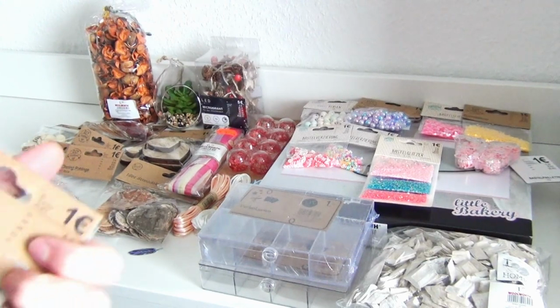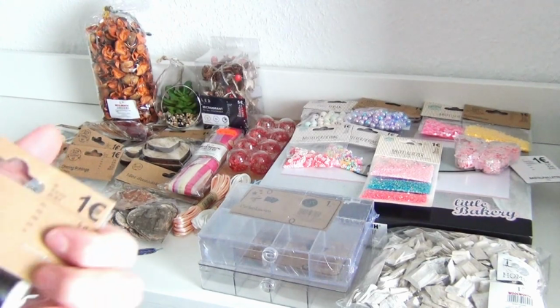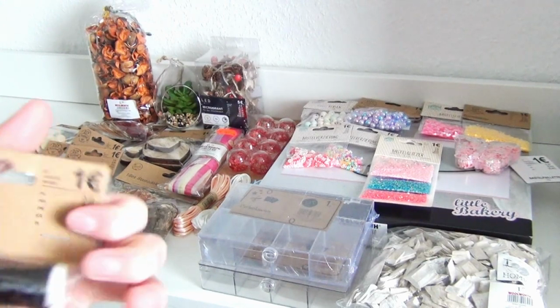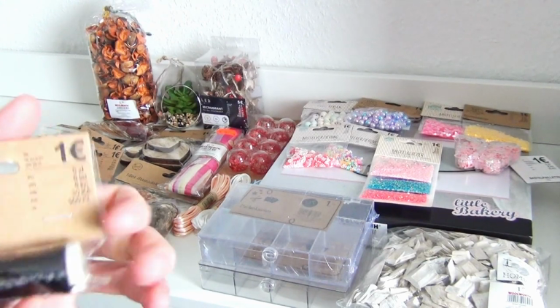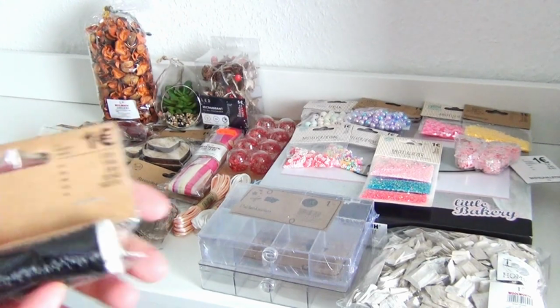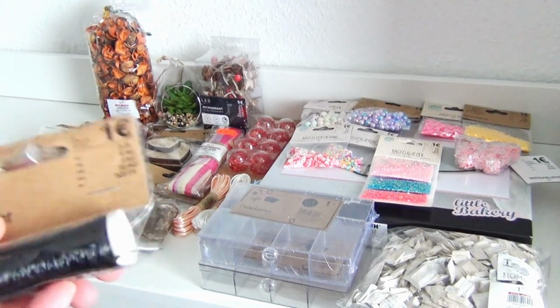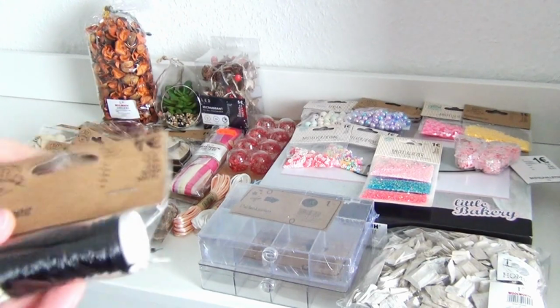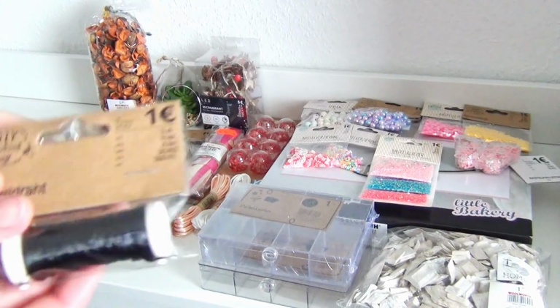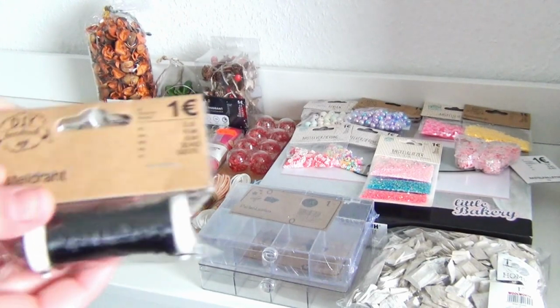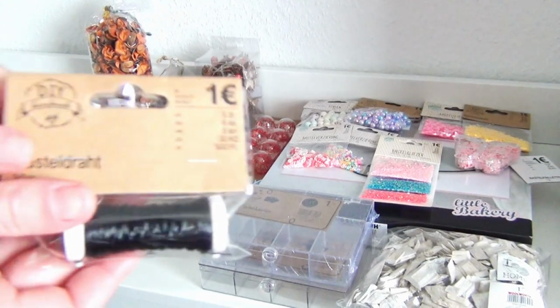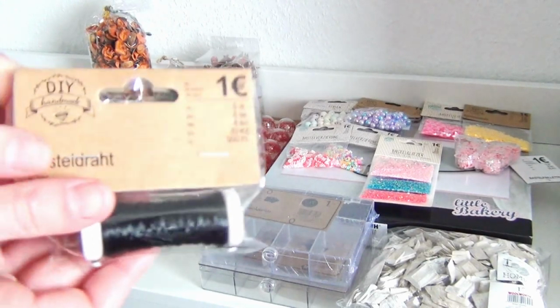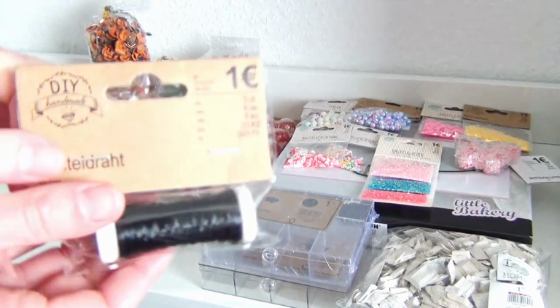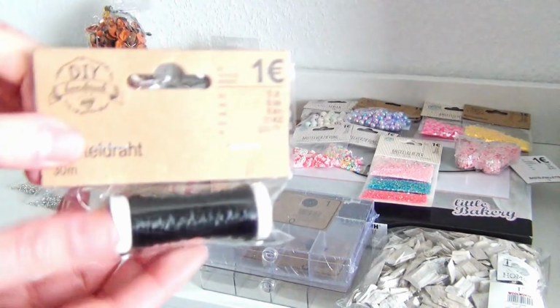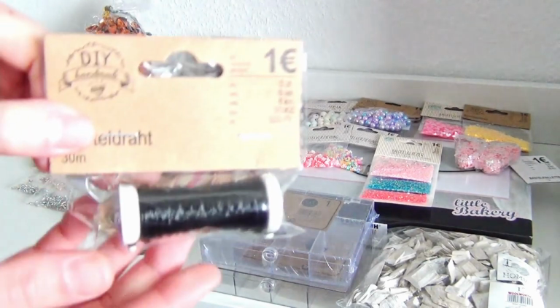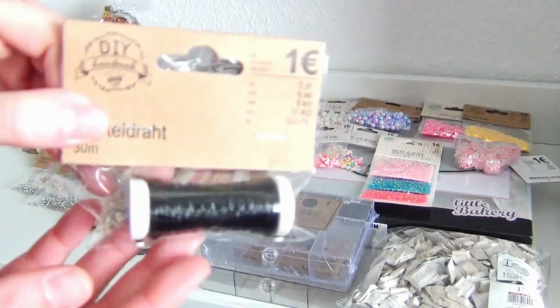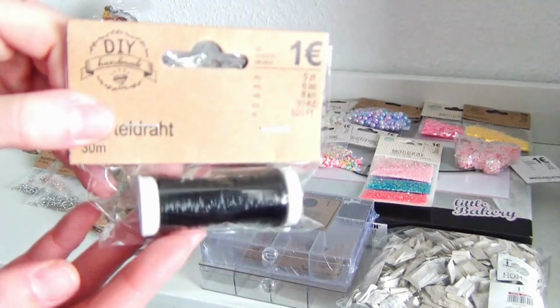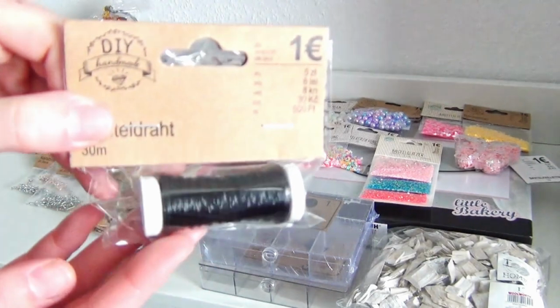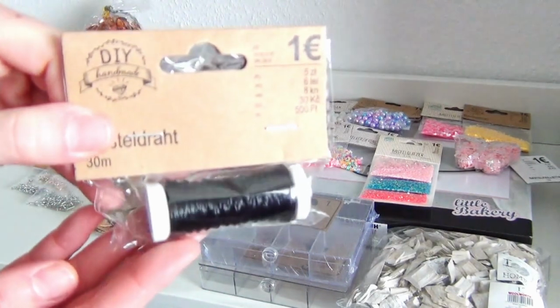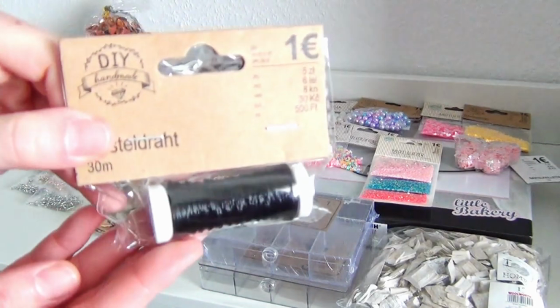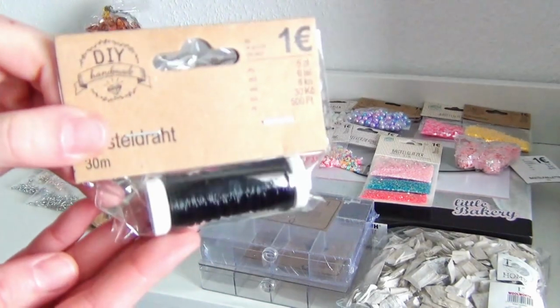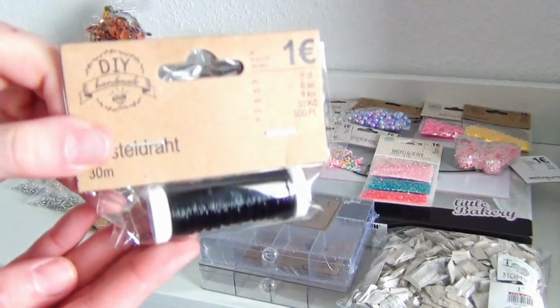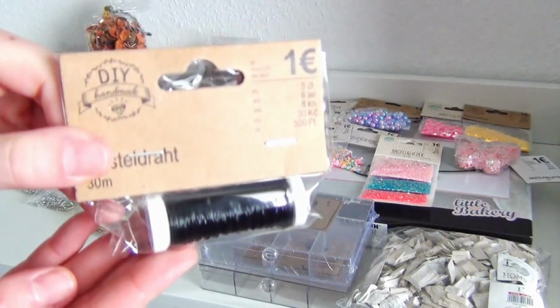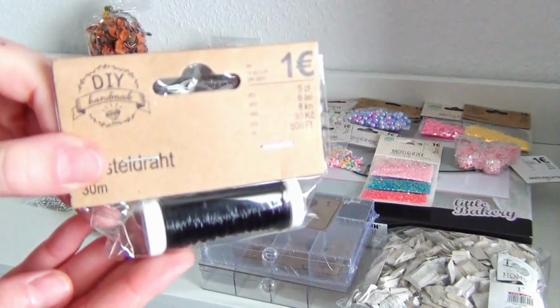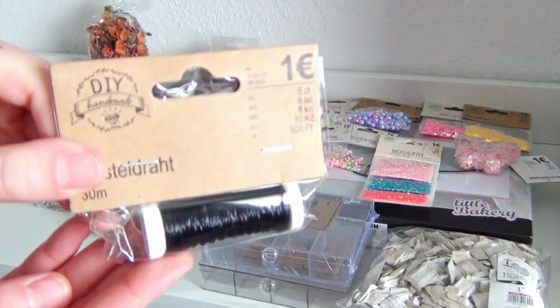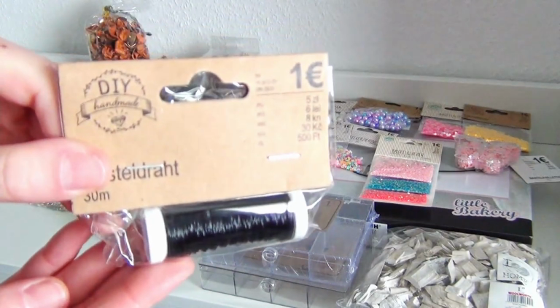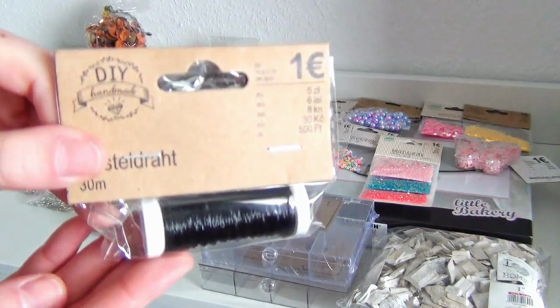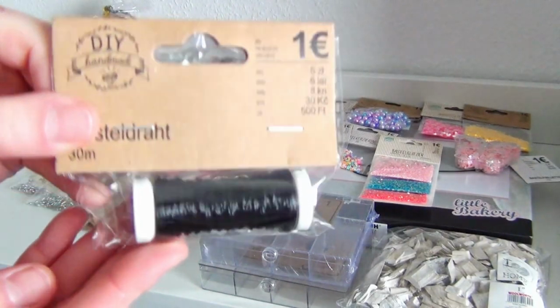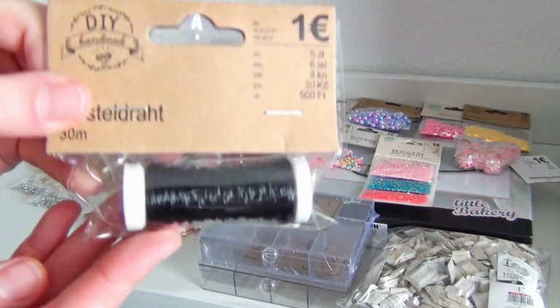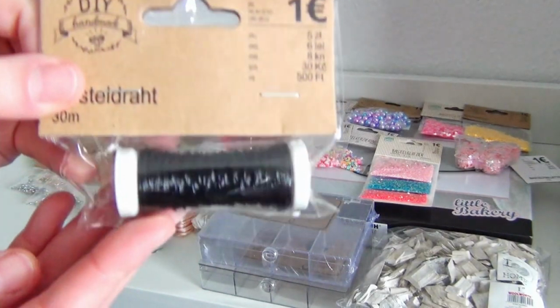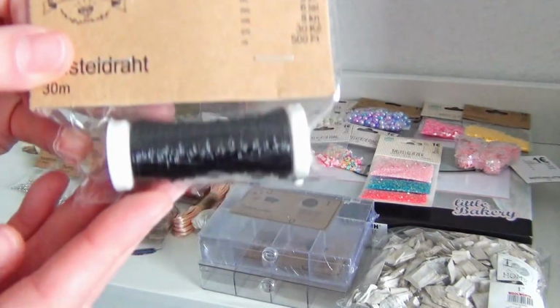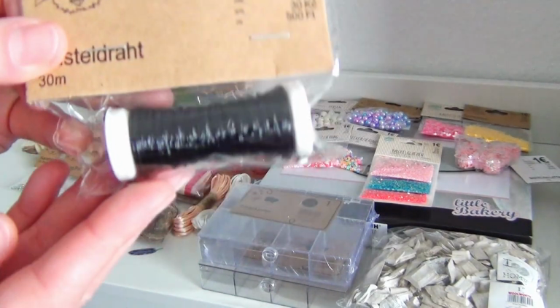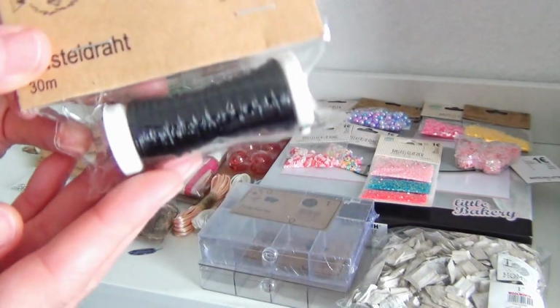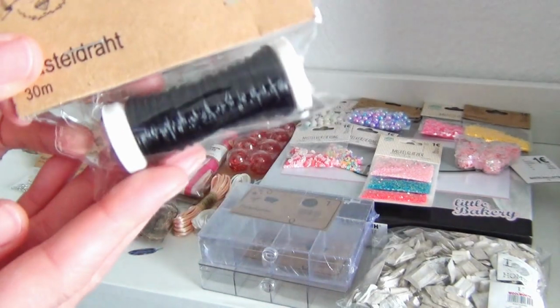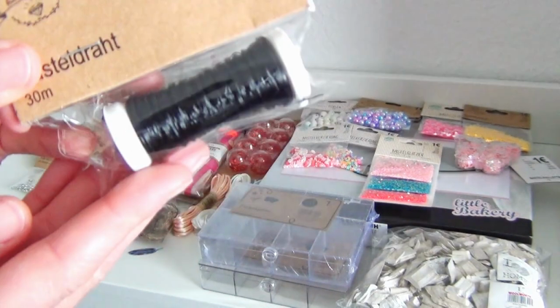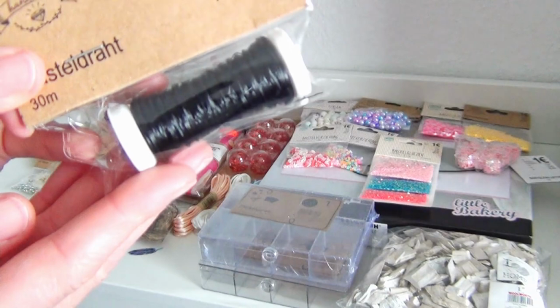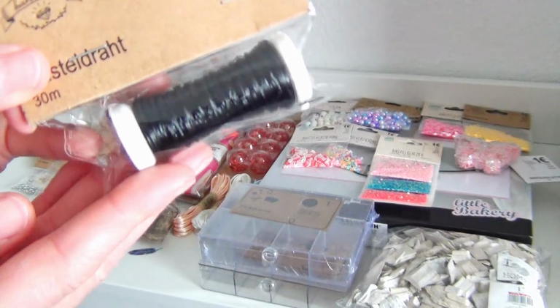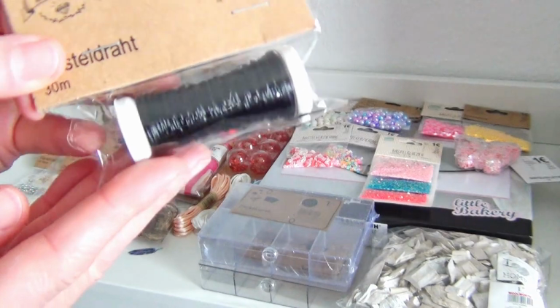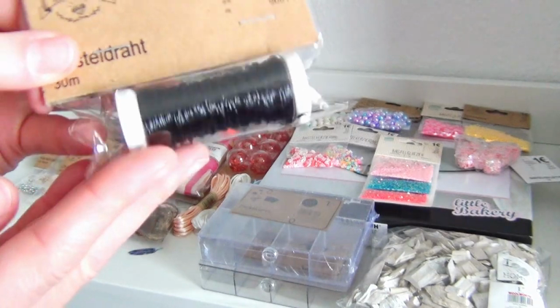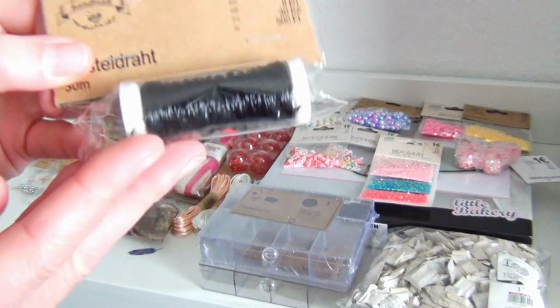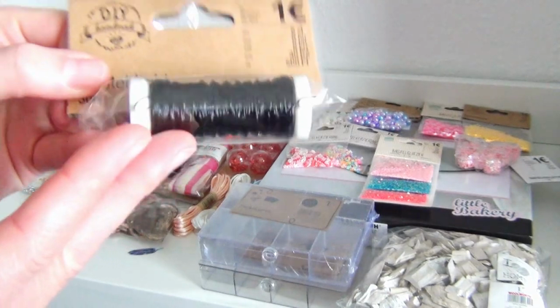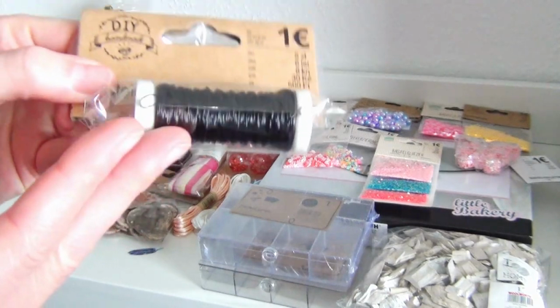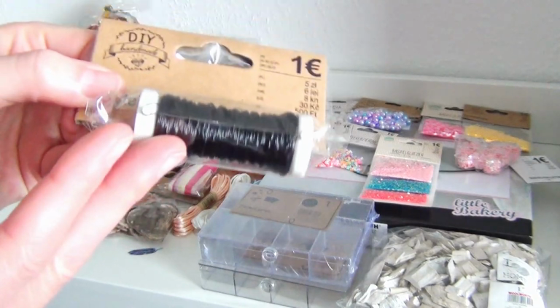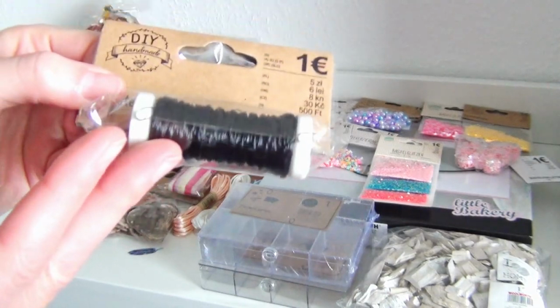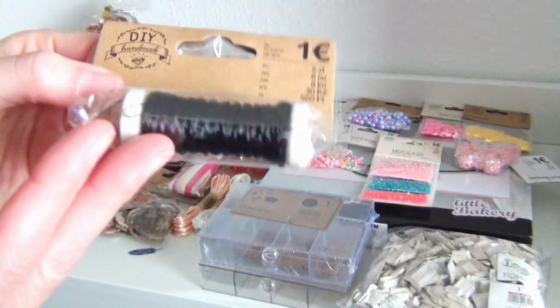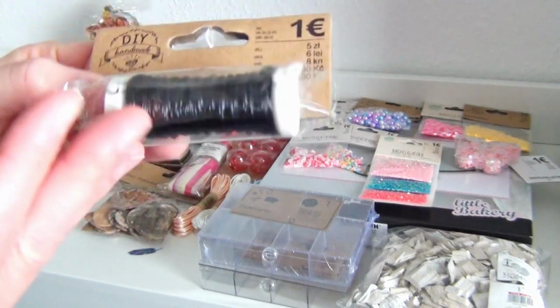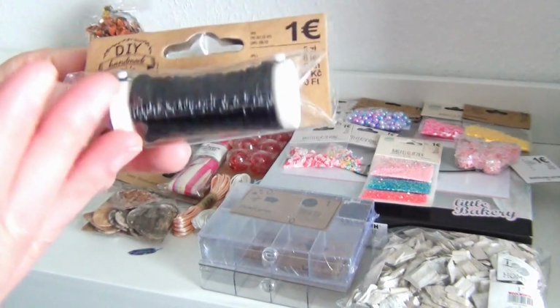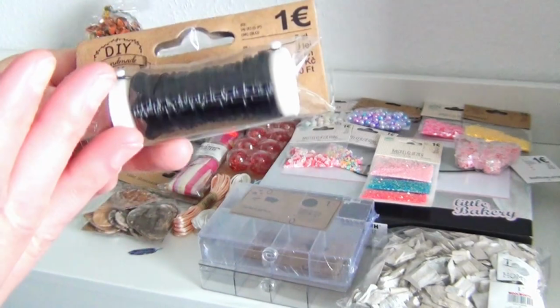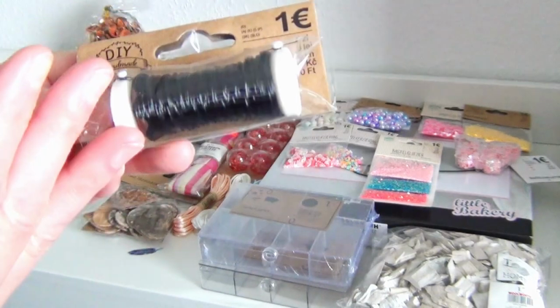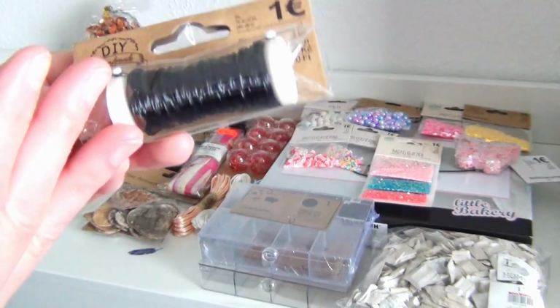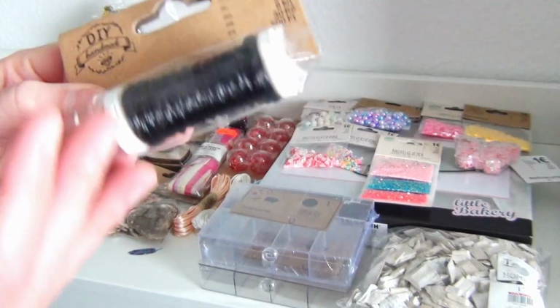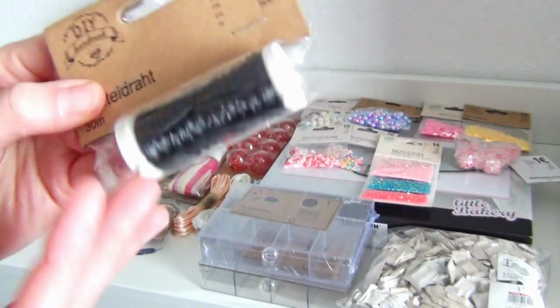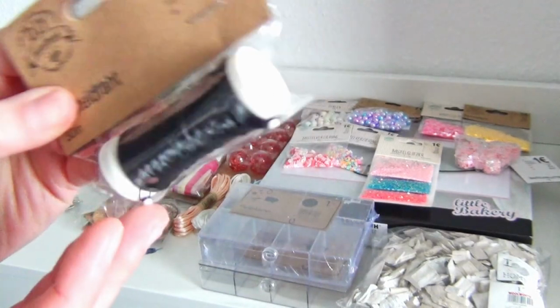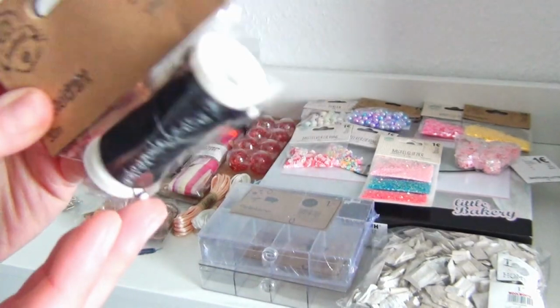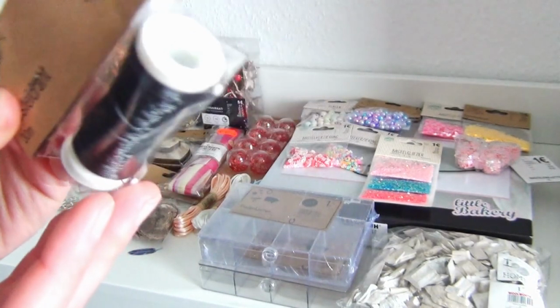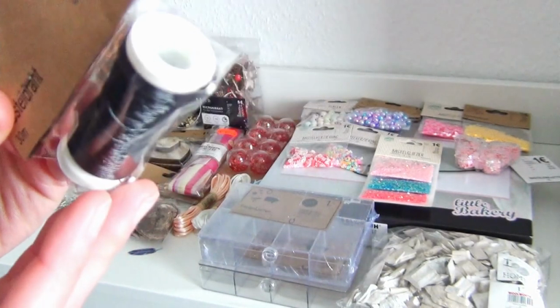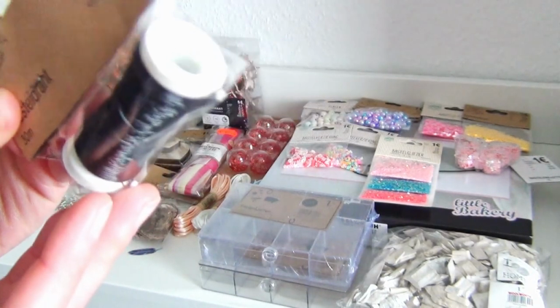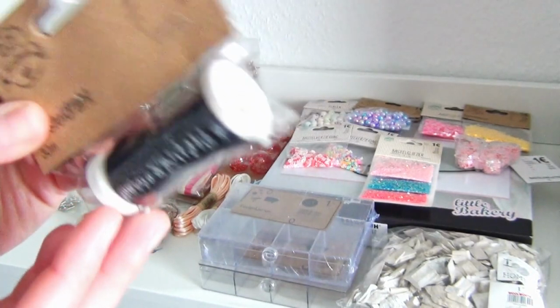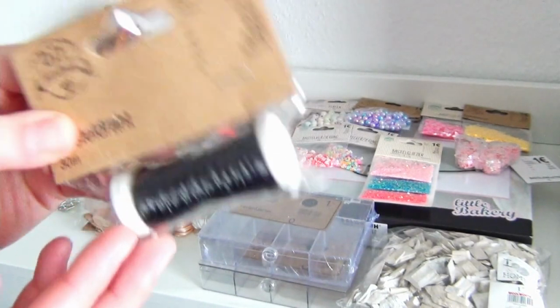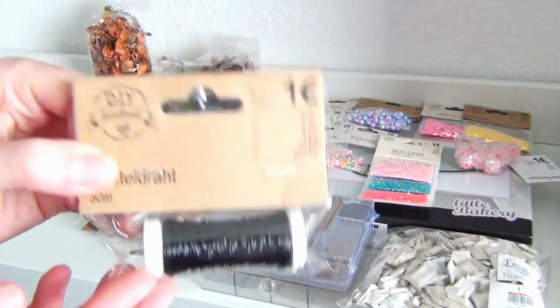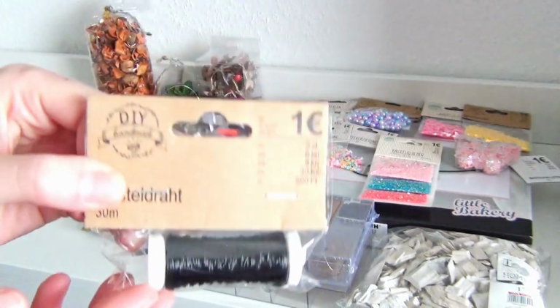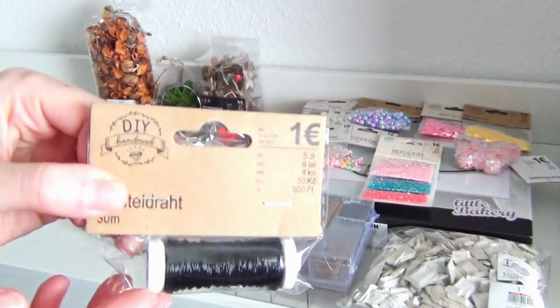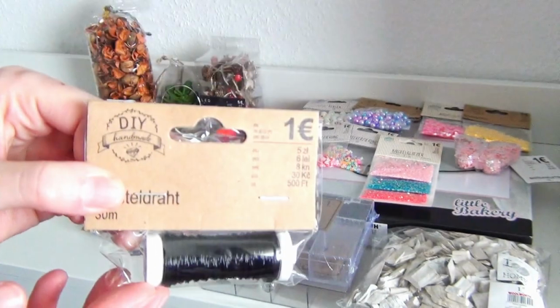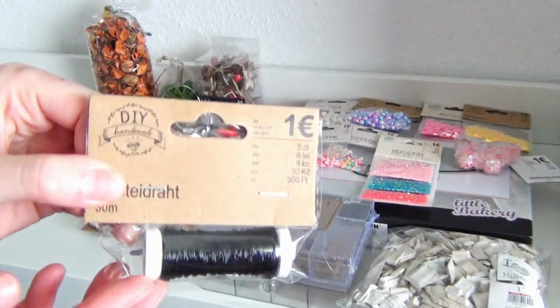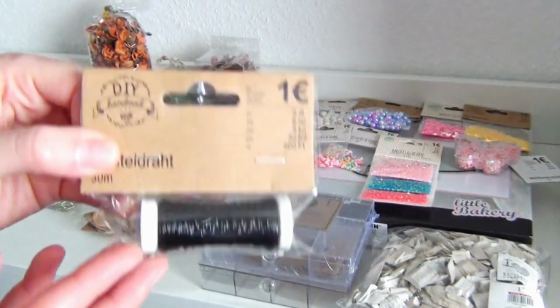Some black crafting wire — I always need some thin wire so these will come in handy.